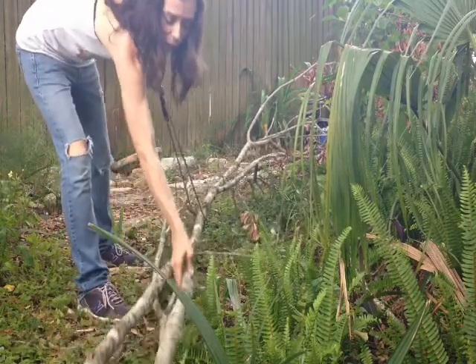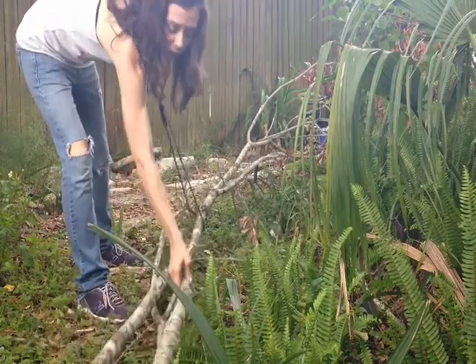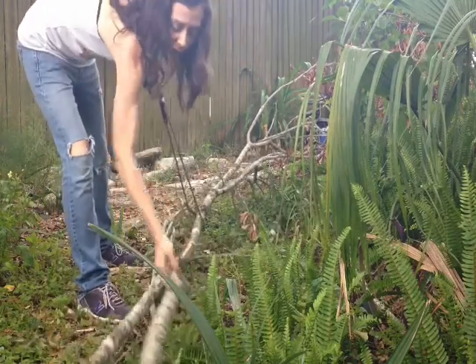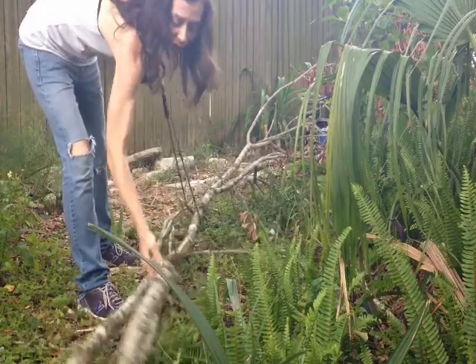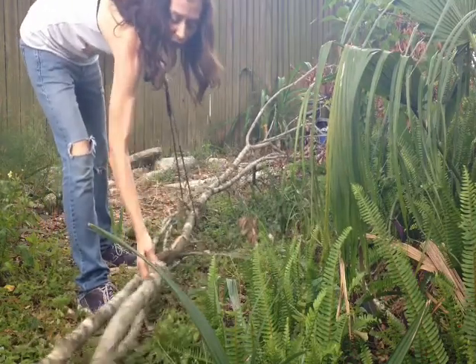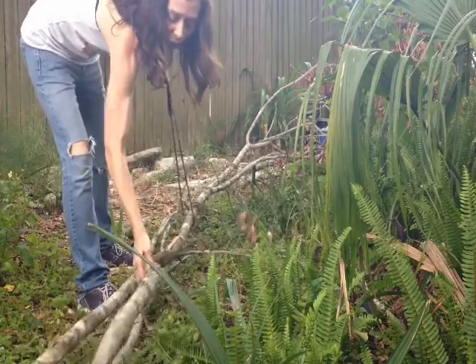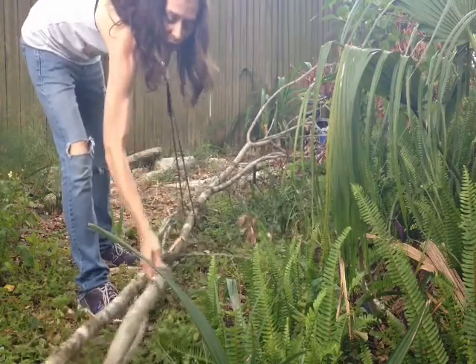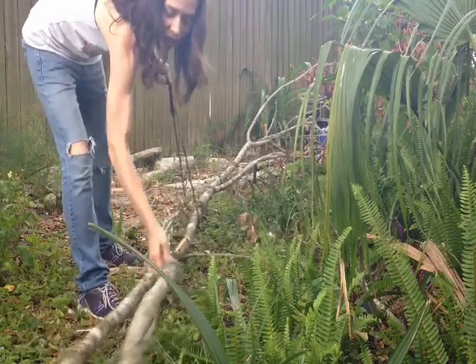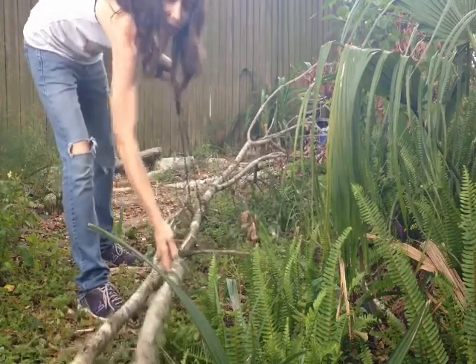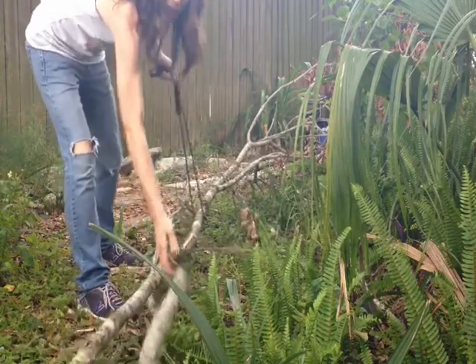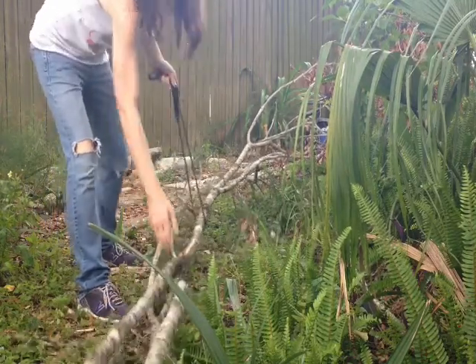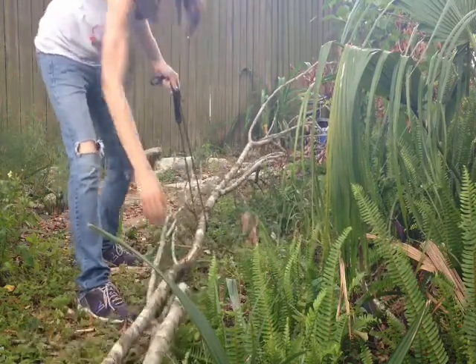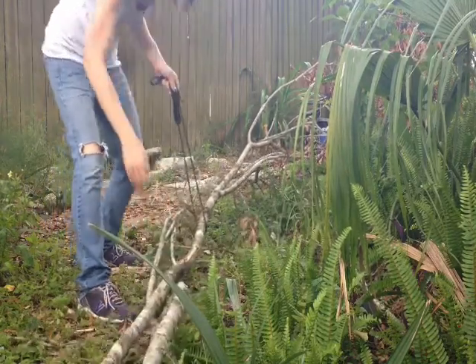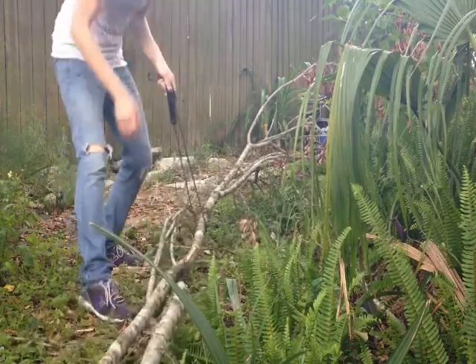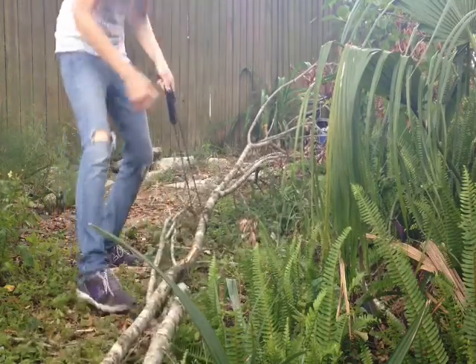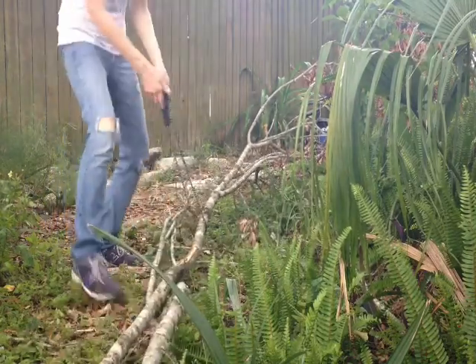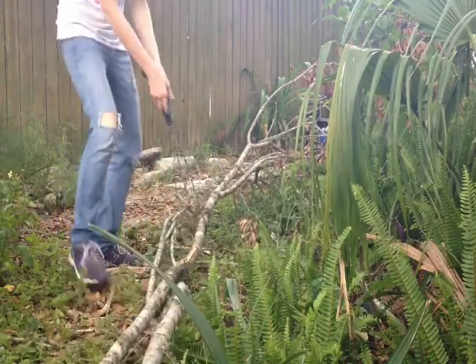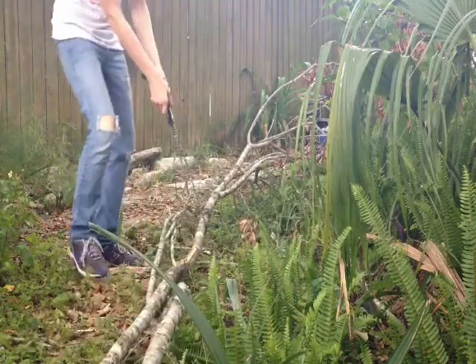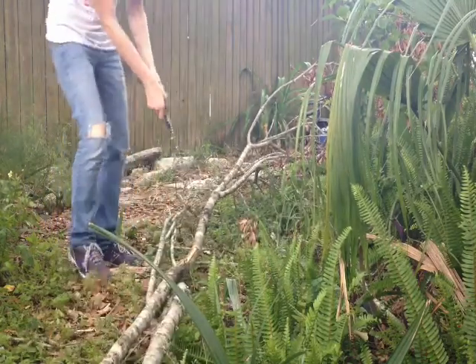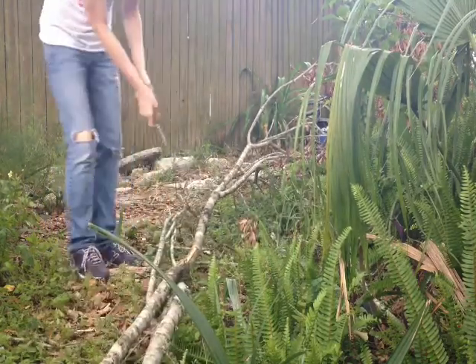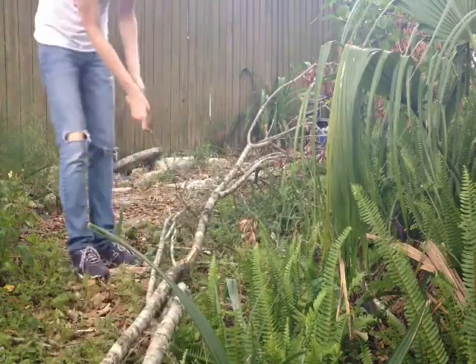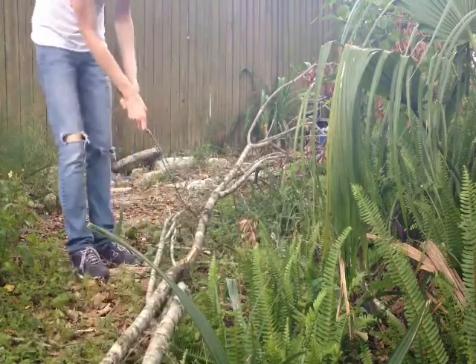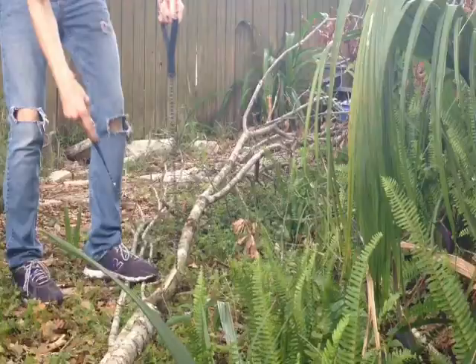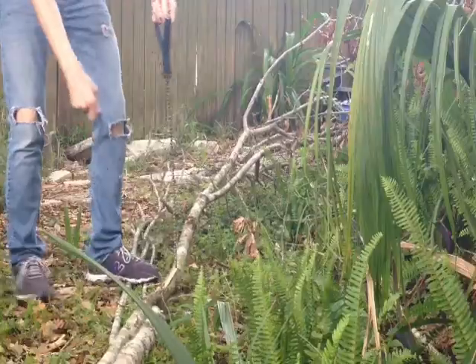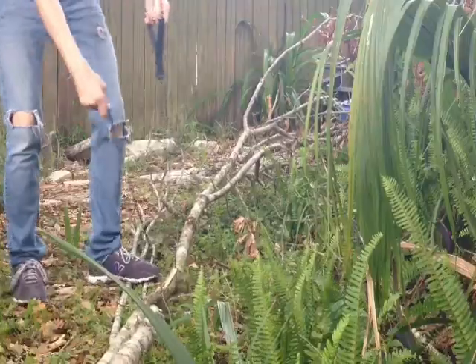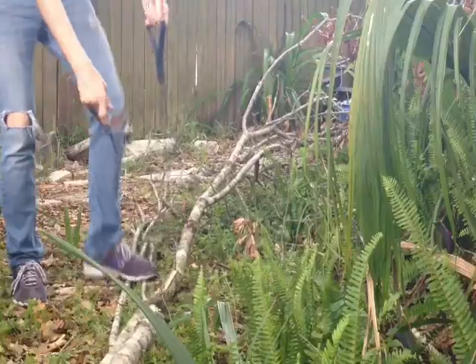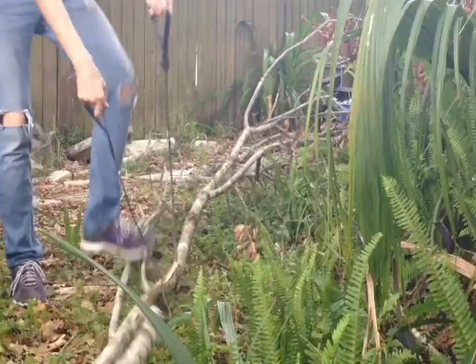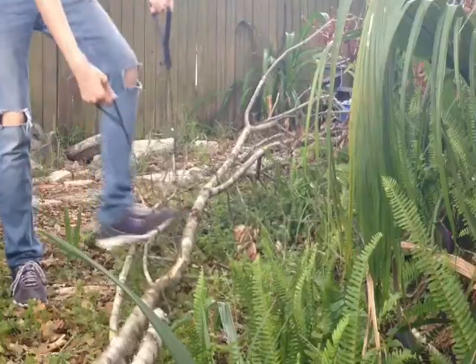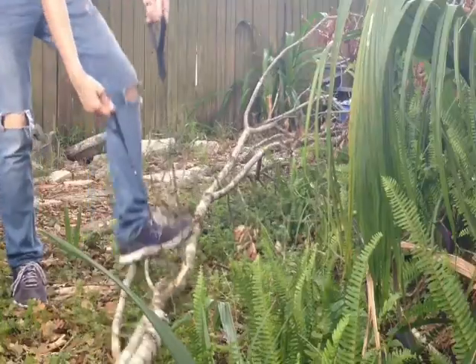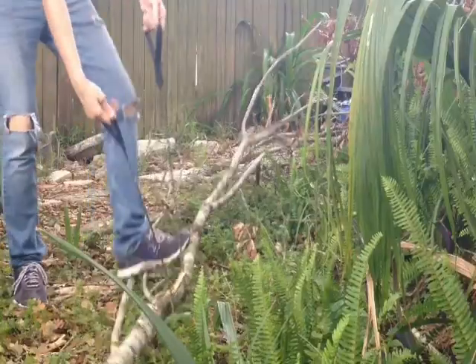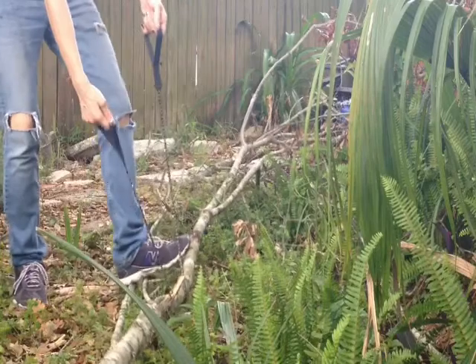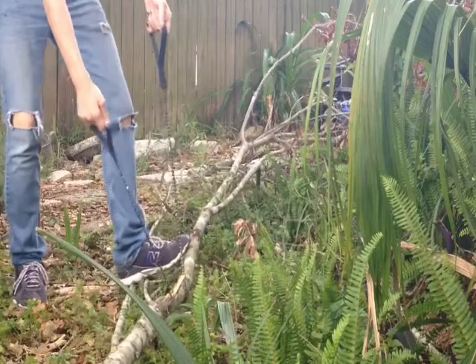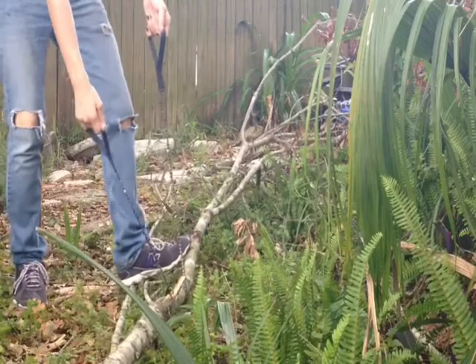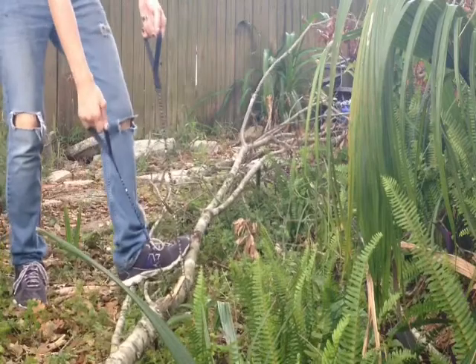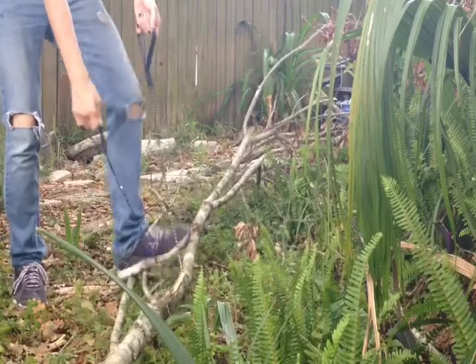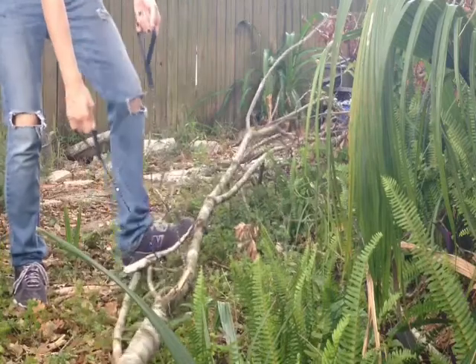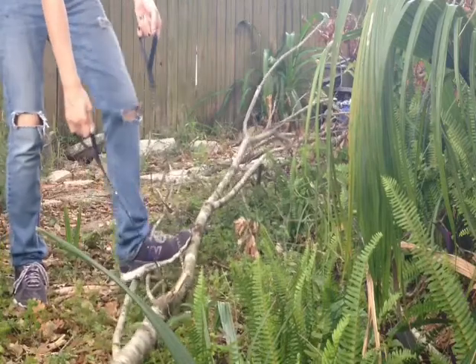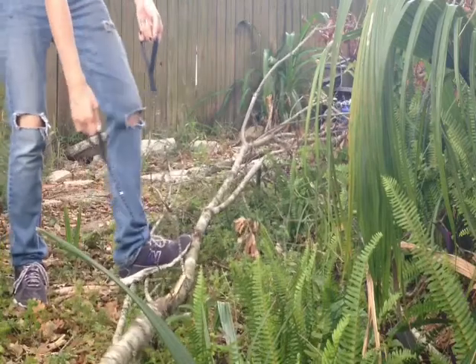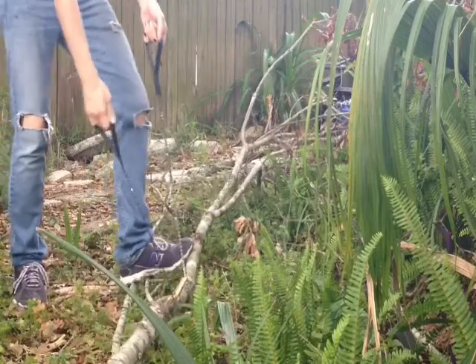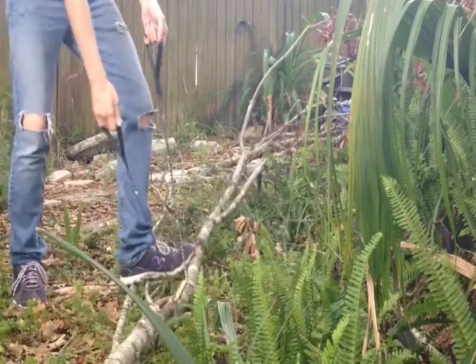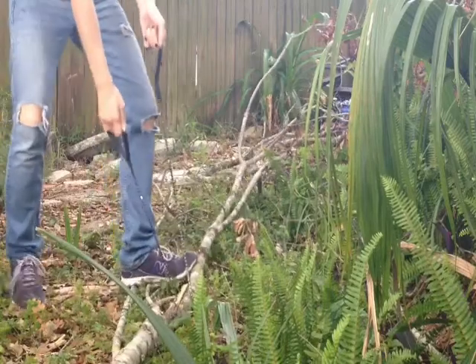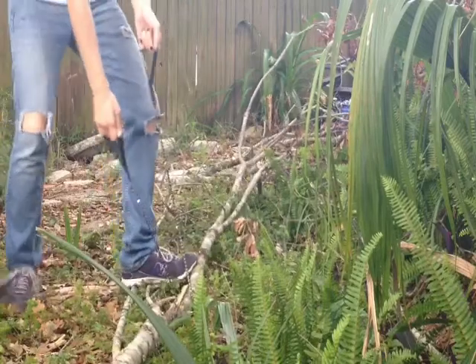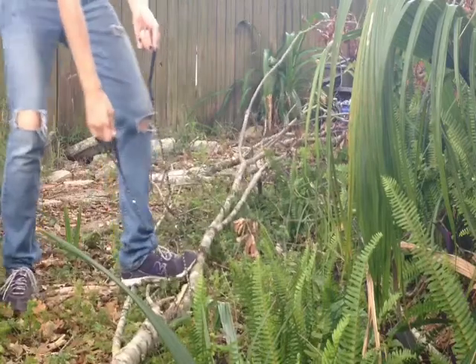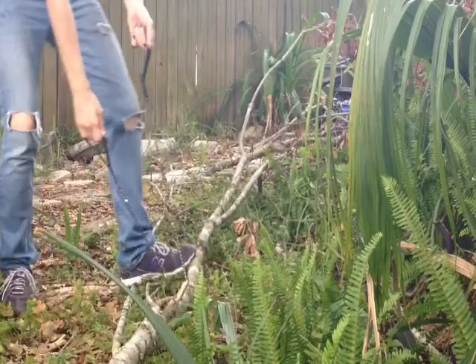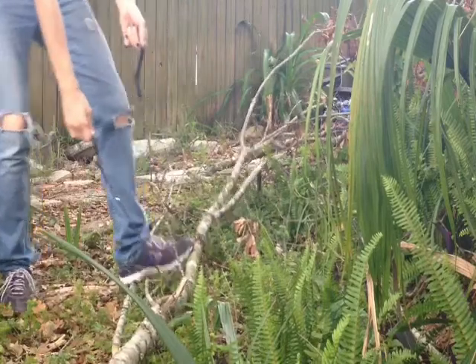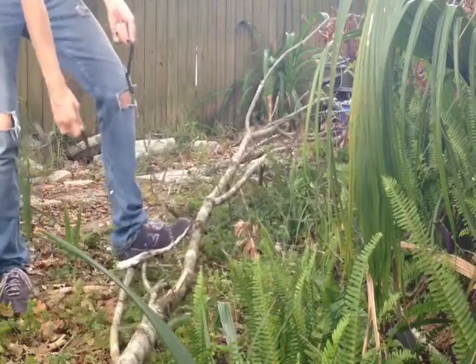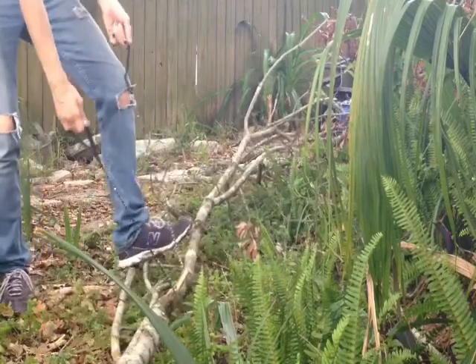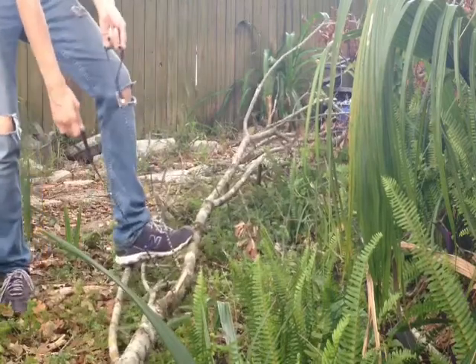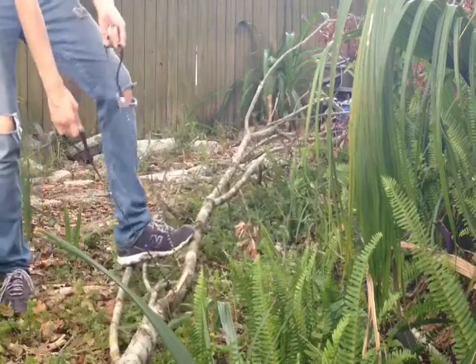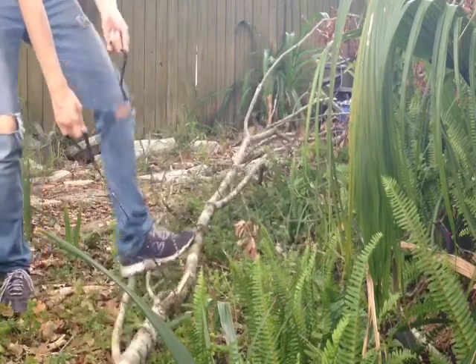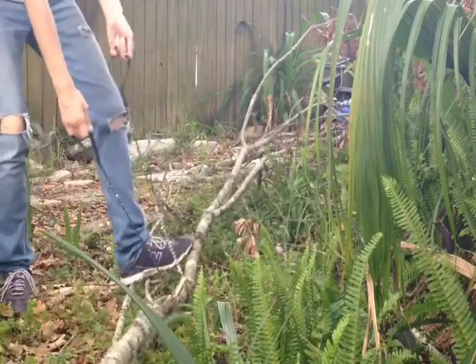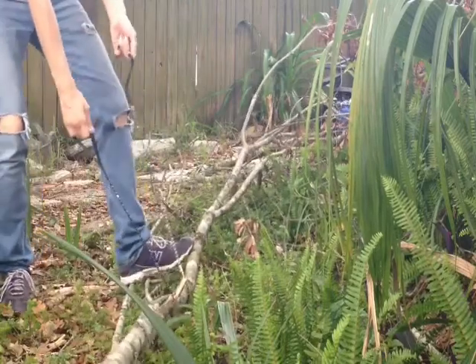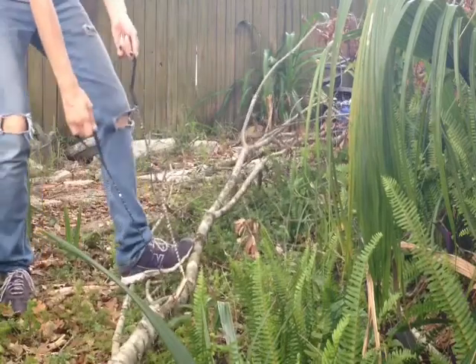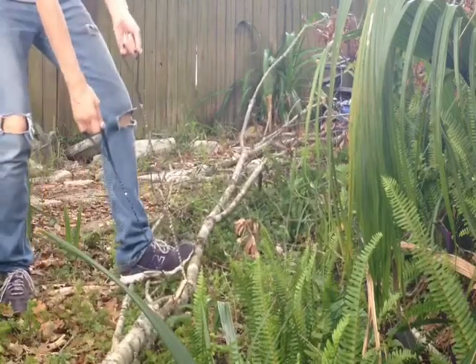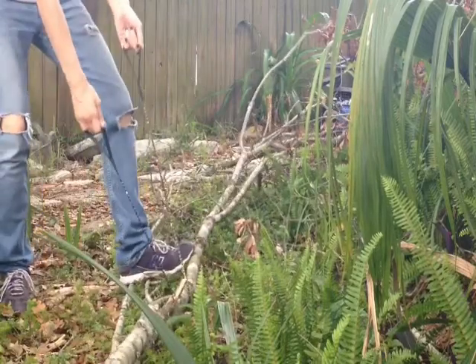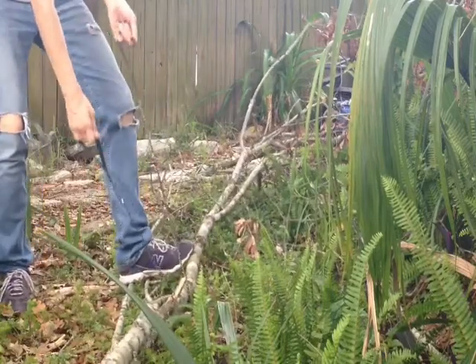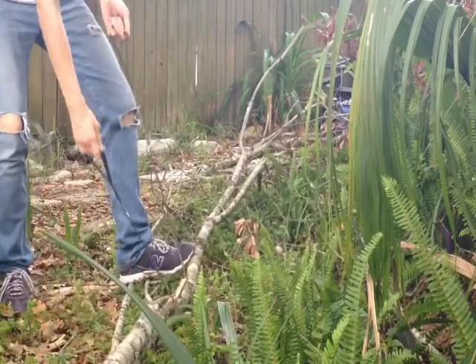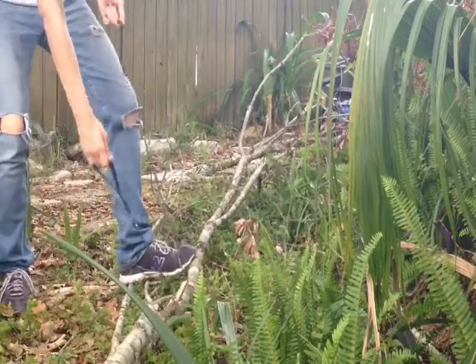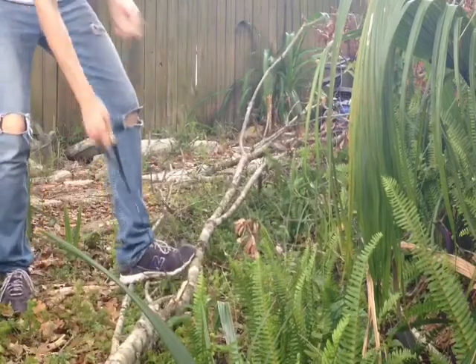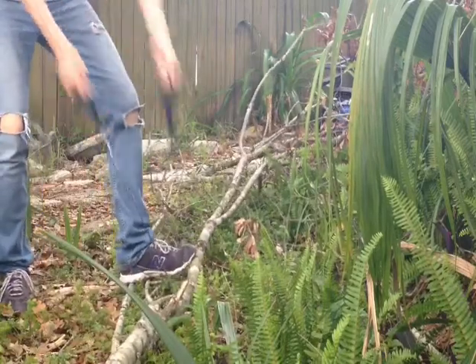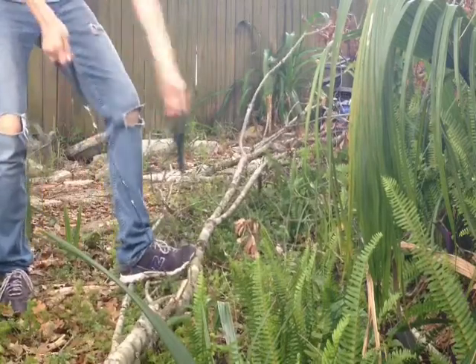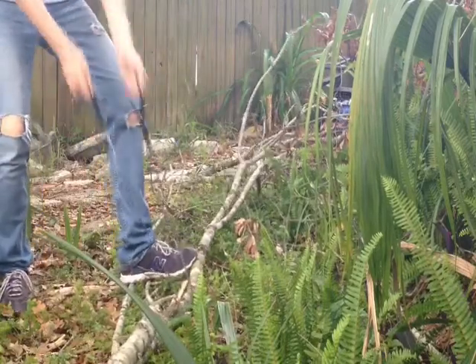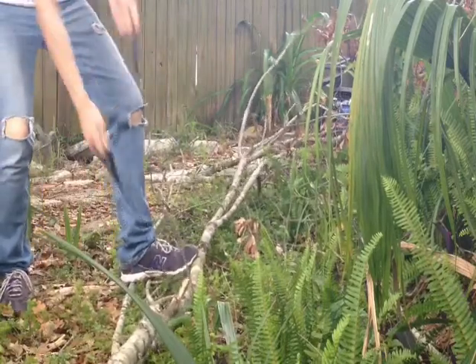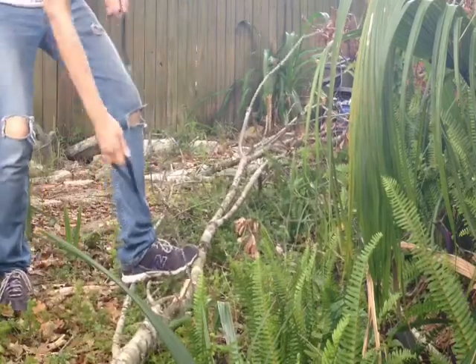Here is the chainsaw itself. If I can do it, anyone can do it, and you can see right here where I've cut one successfully myself before. Let's get to it!